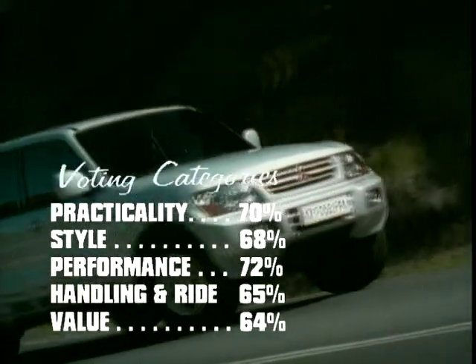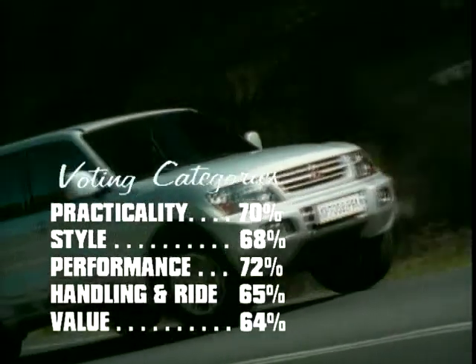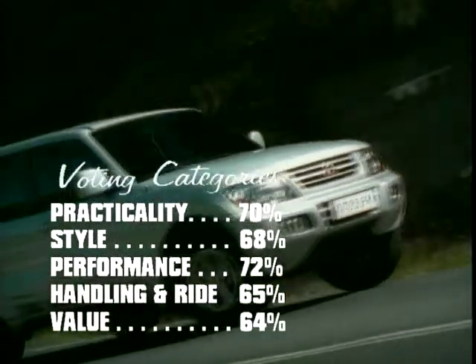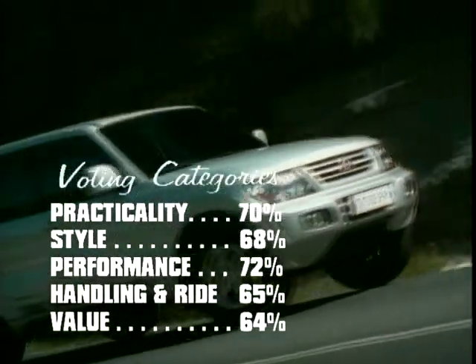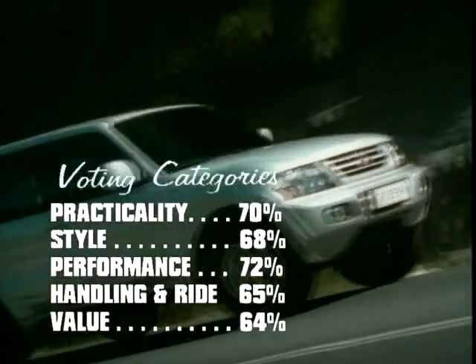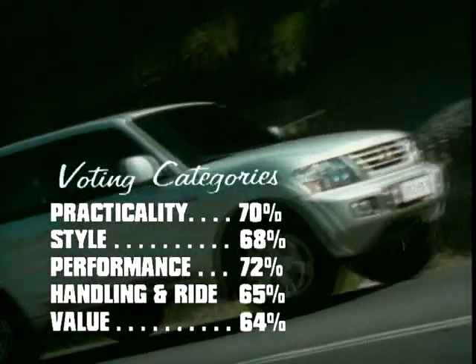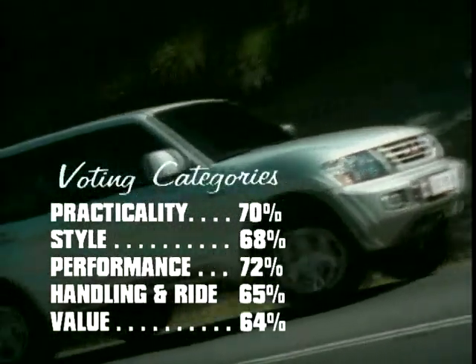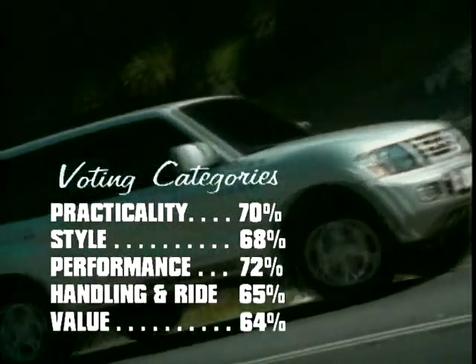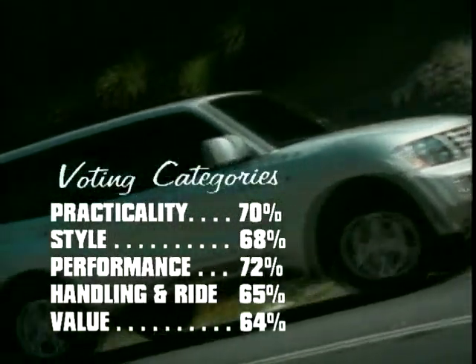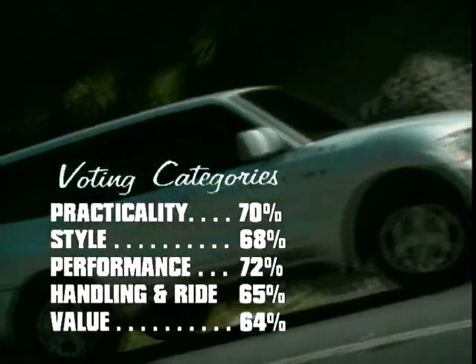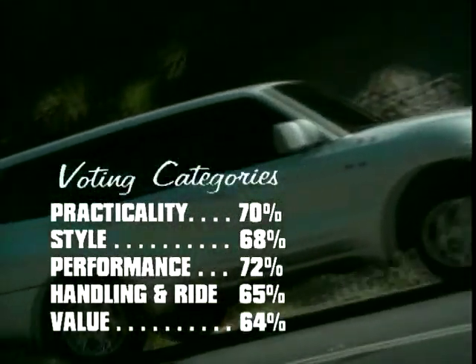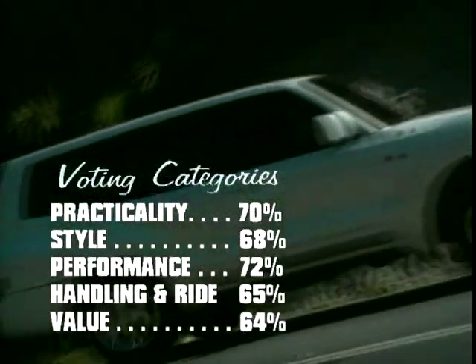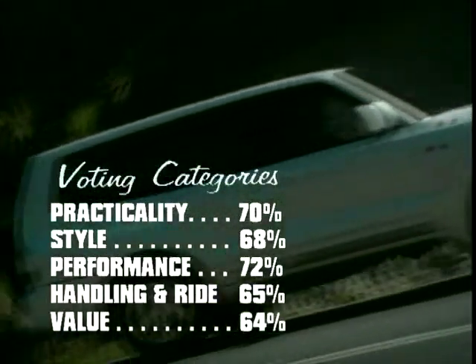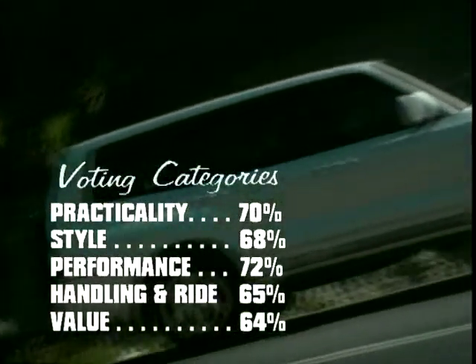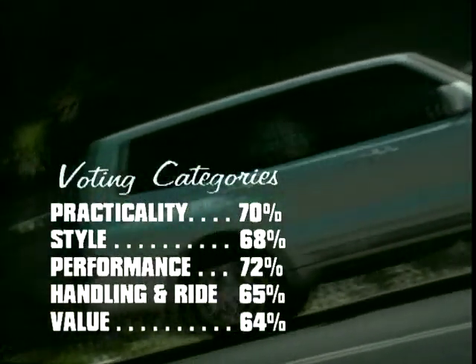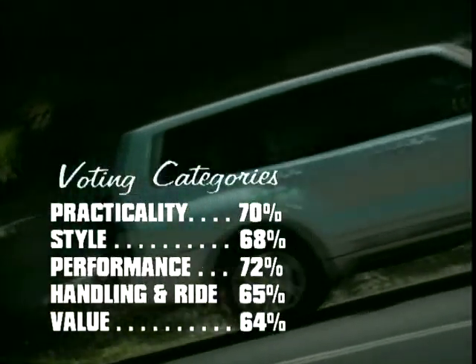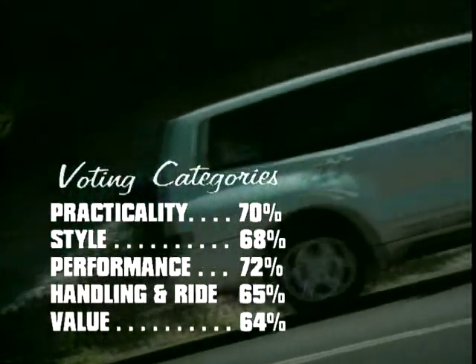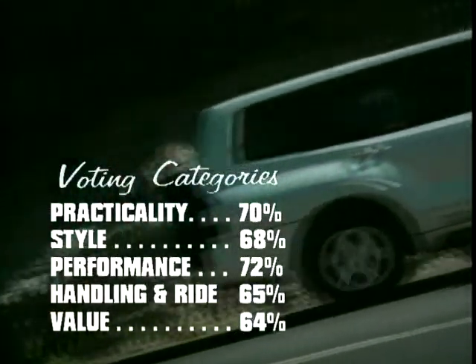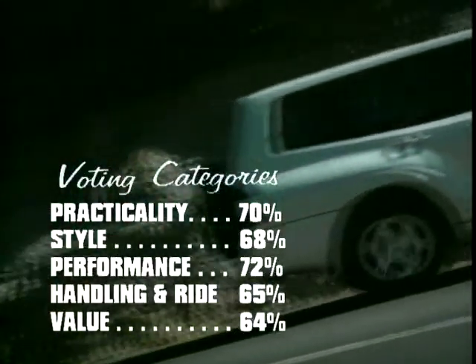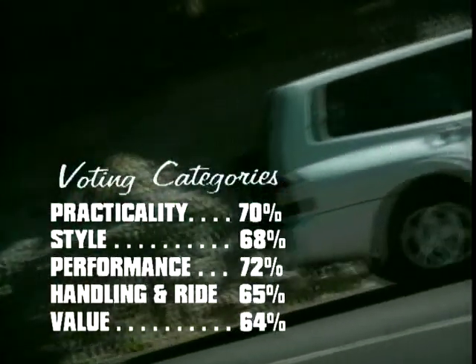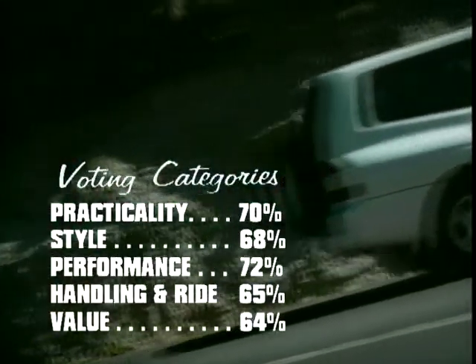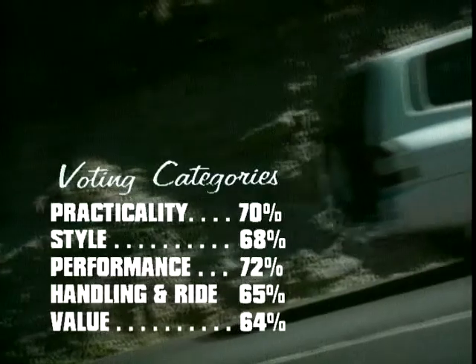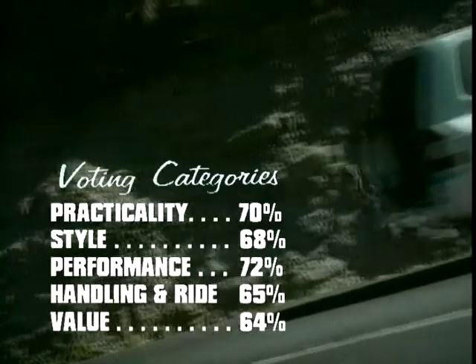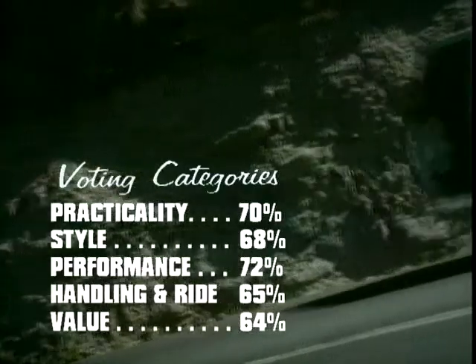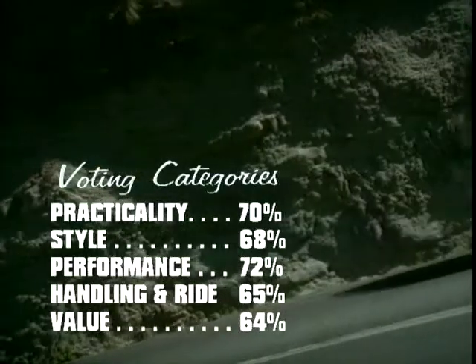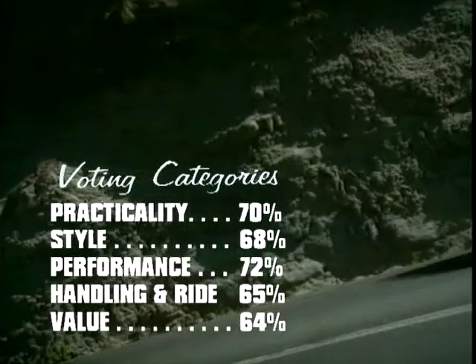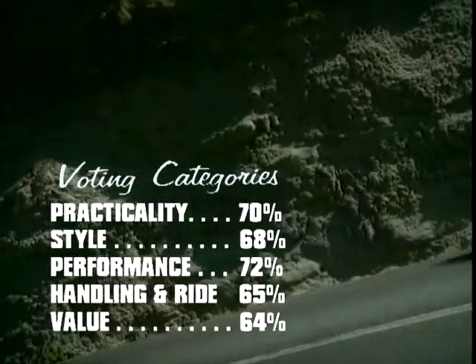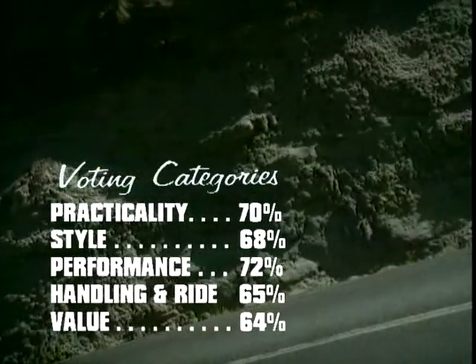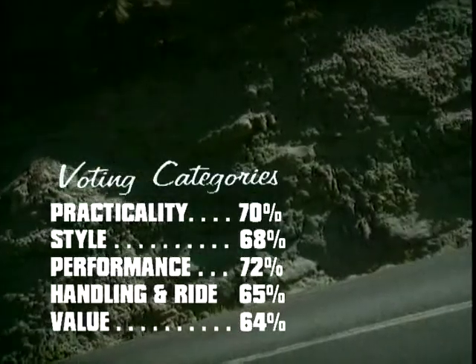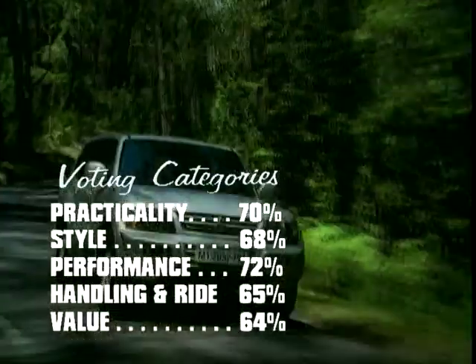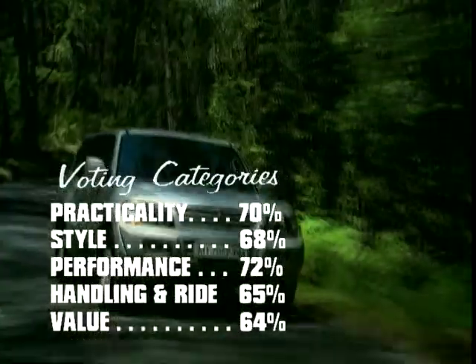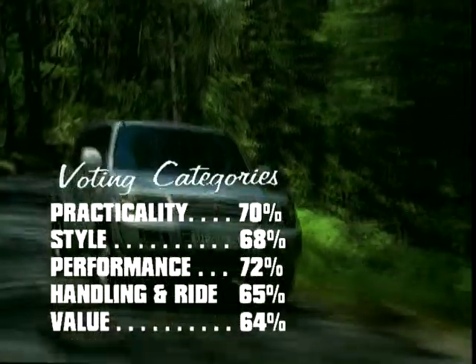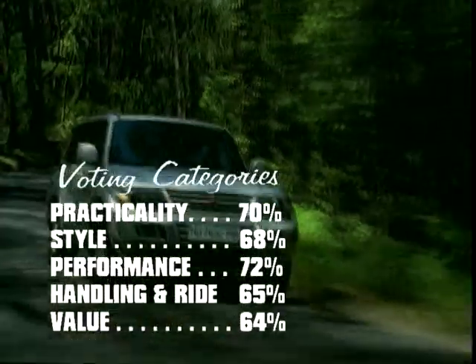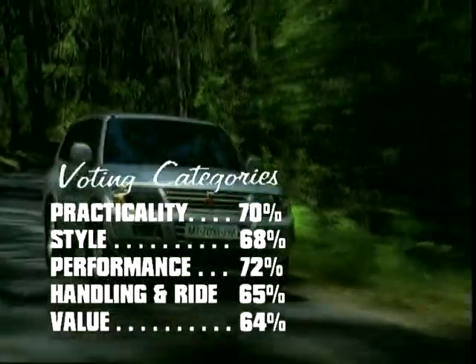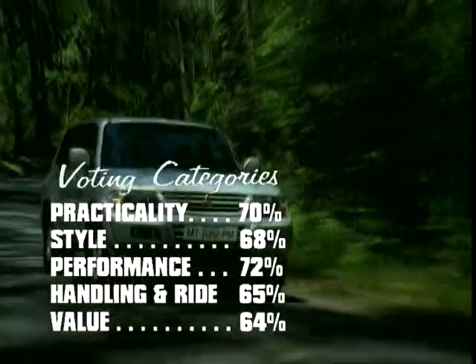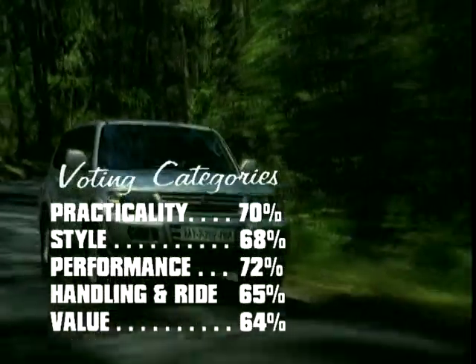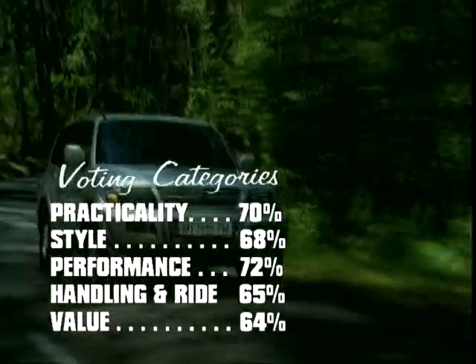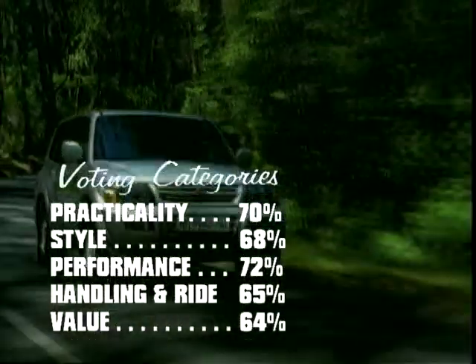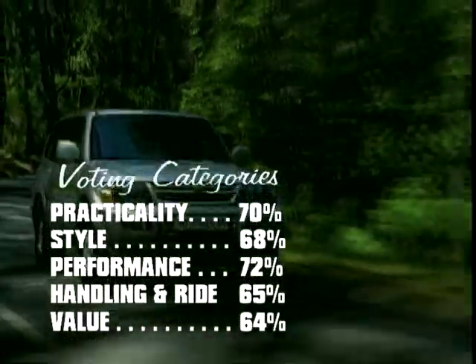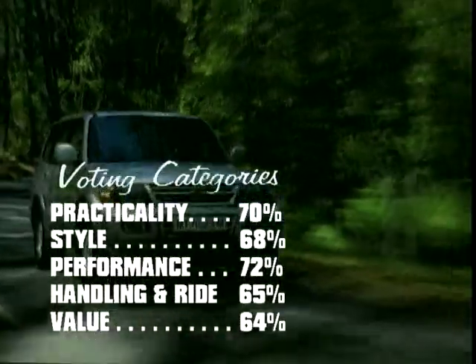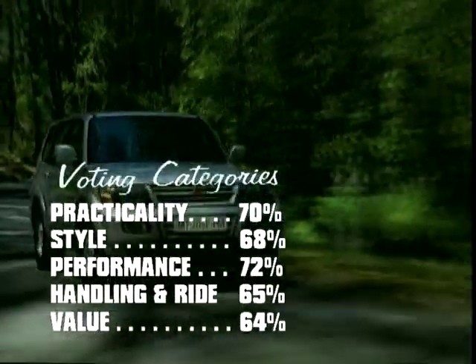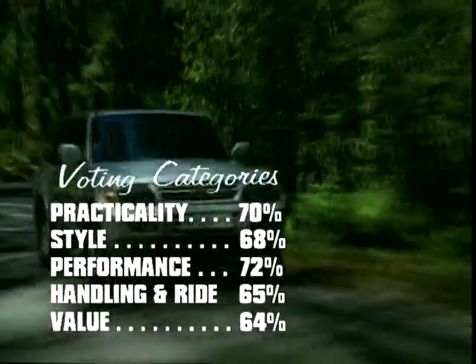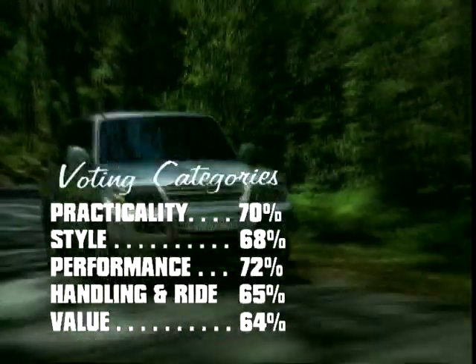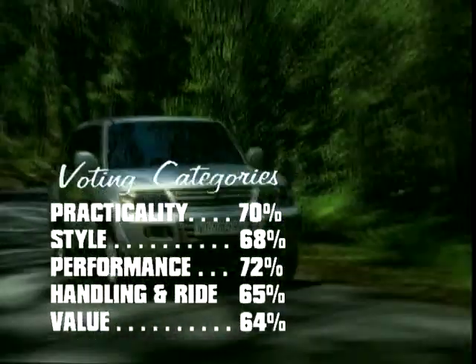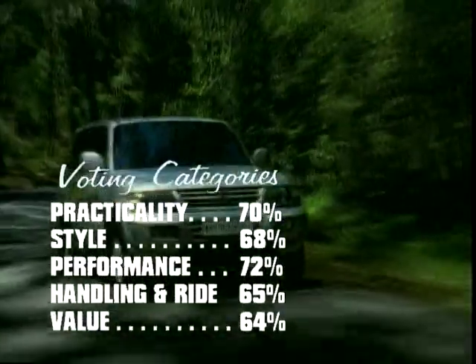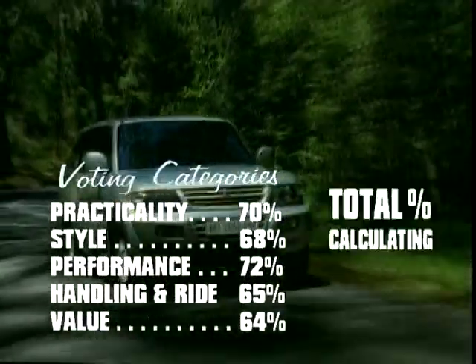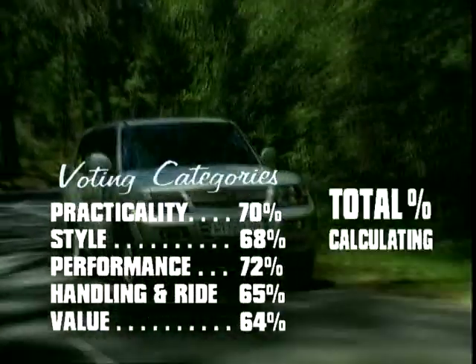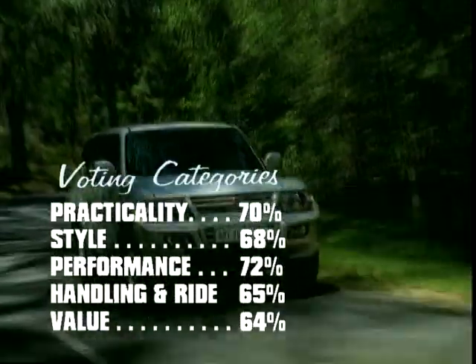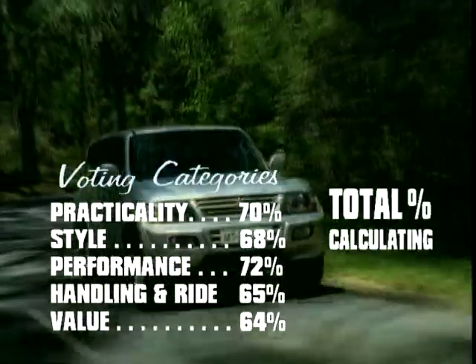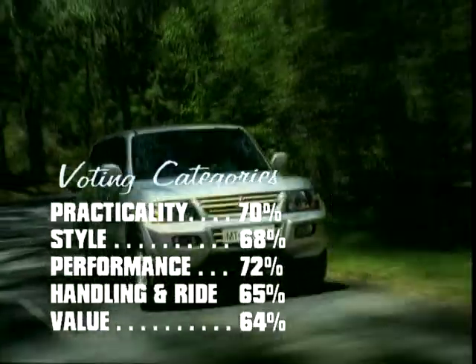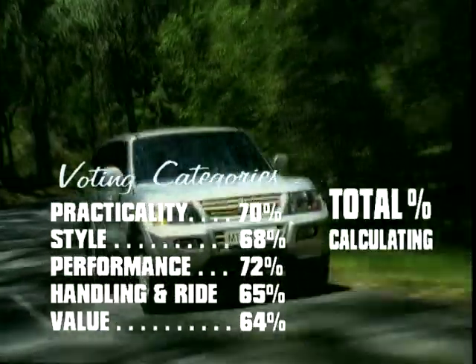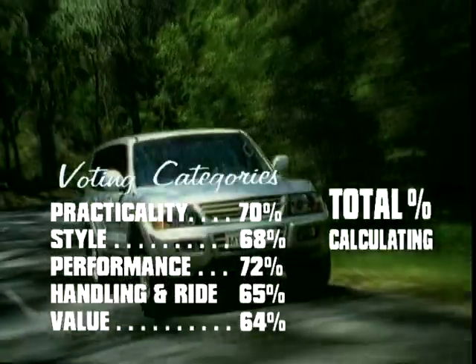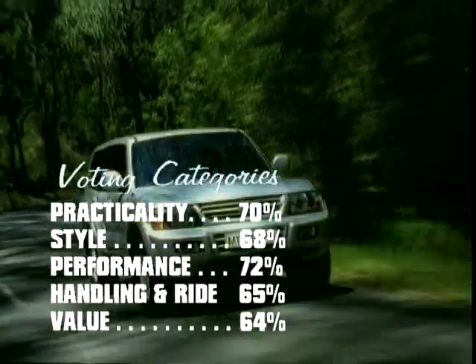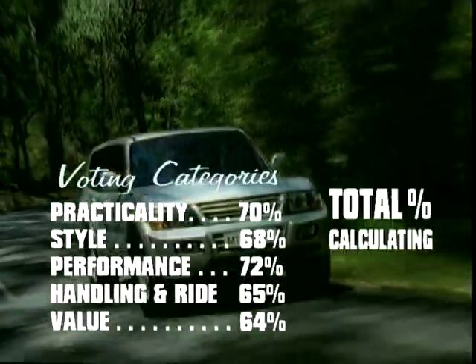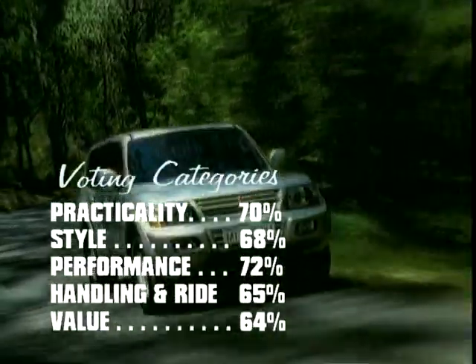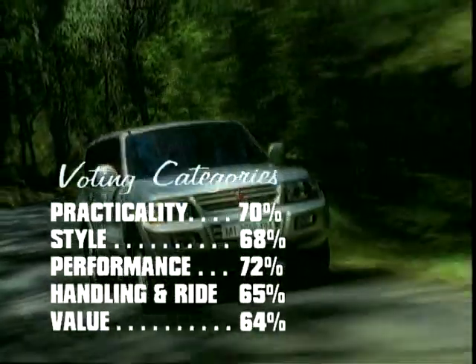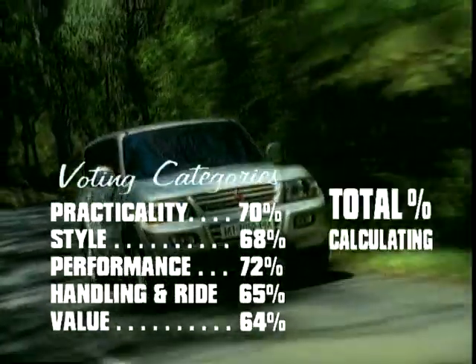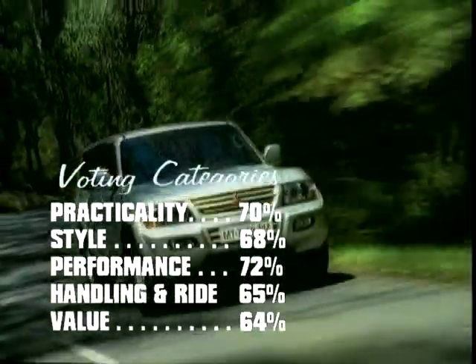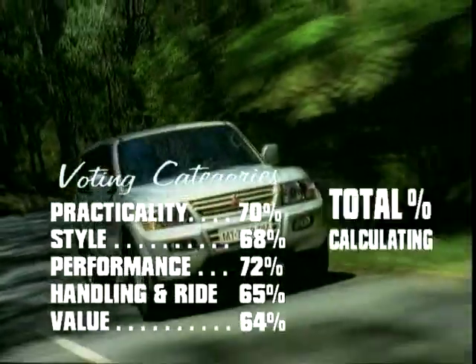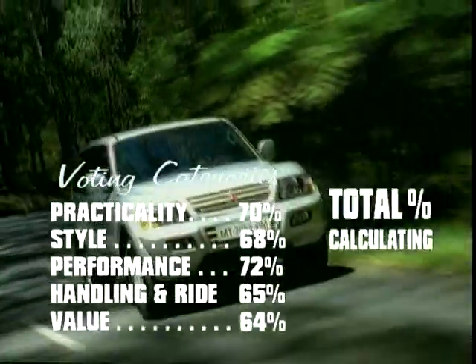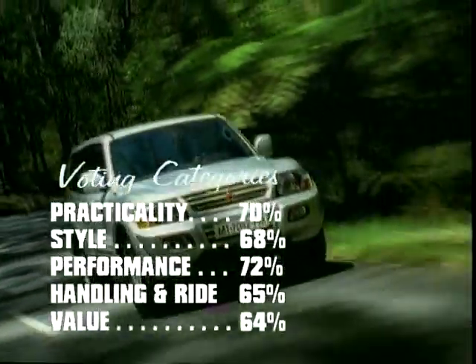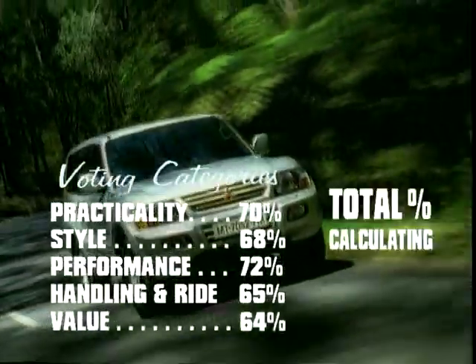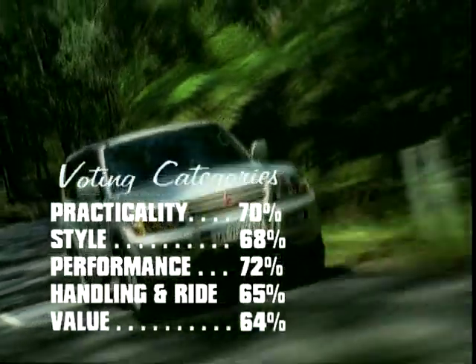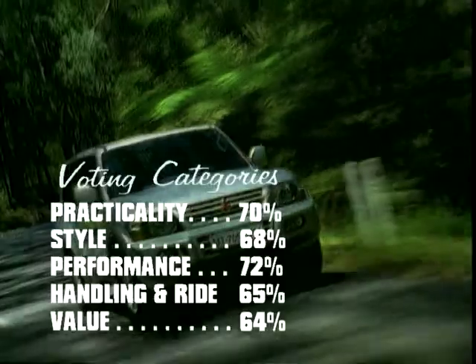Overall, the Shogun is a great, reliable package, and our panel have voted it to number 4. Now let's enter this week's top 3.